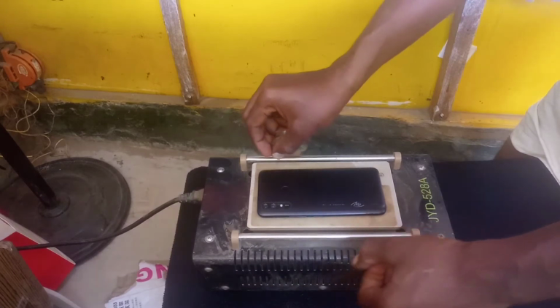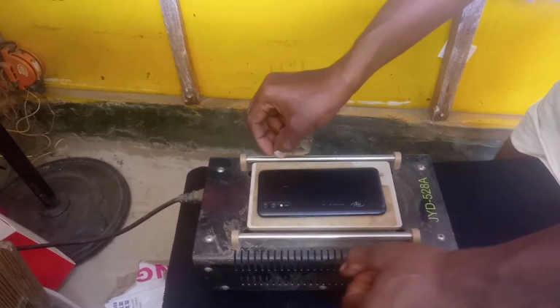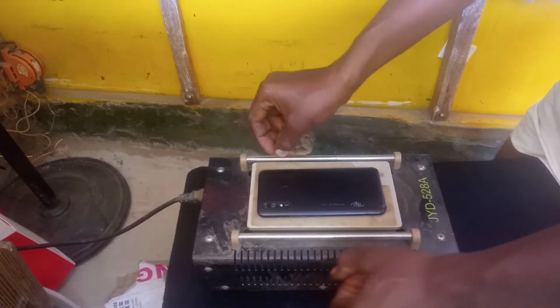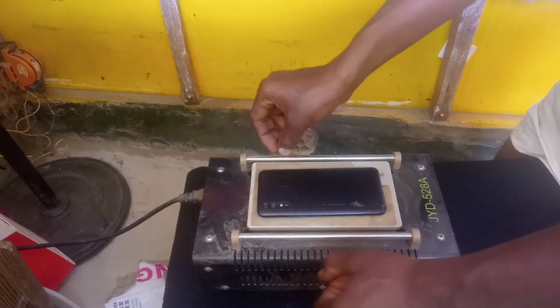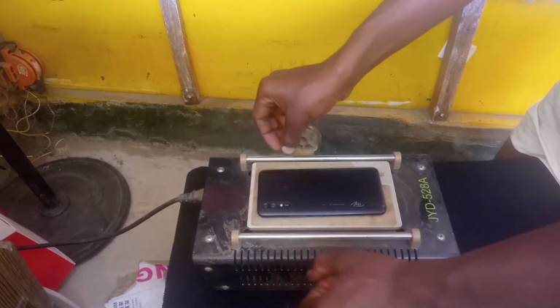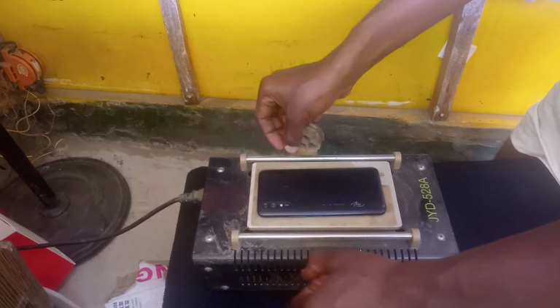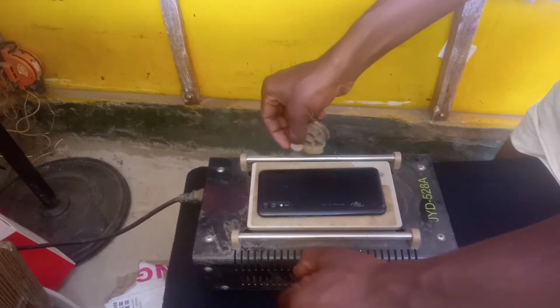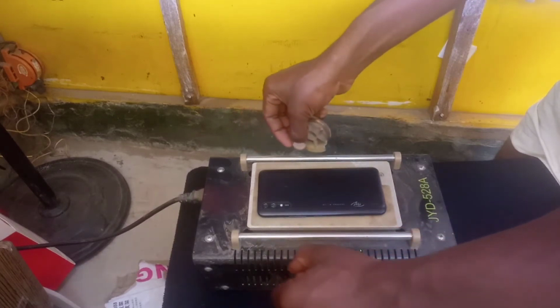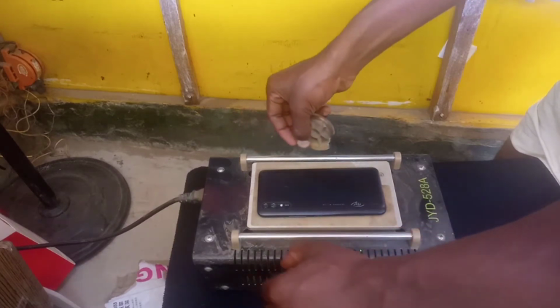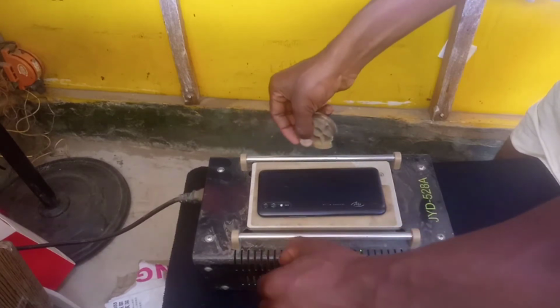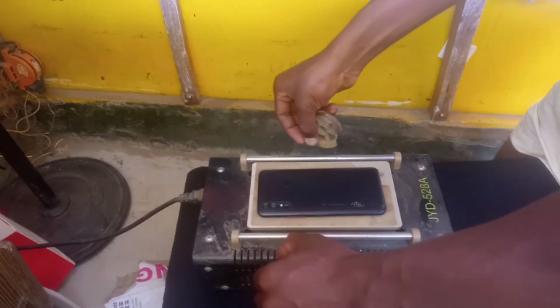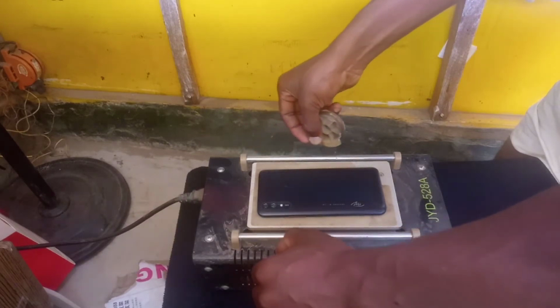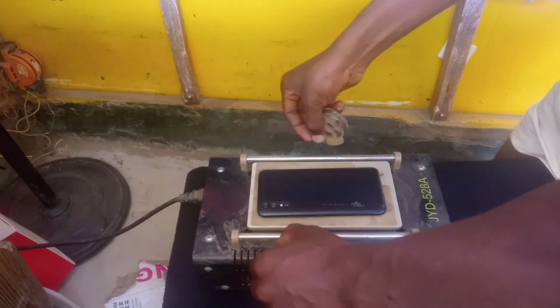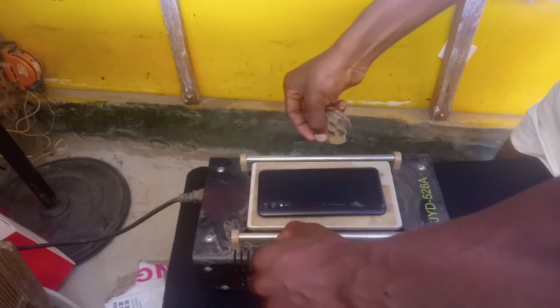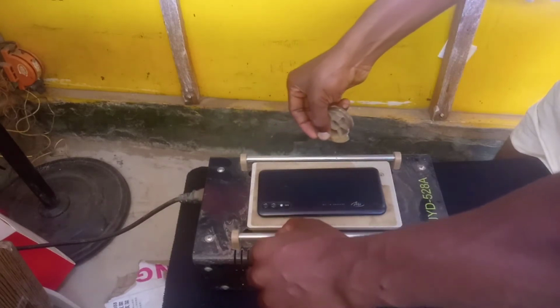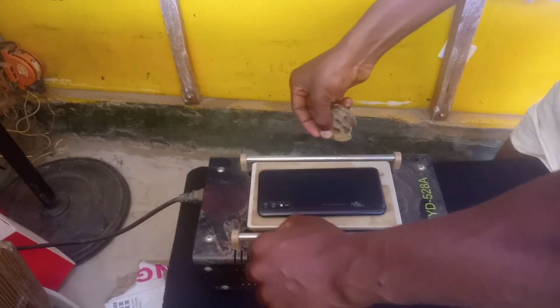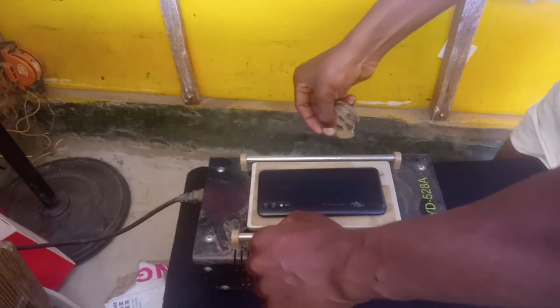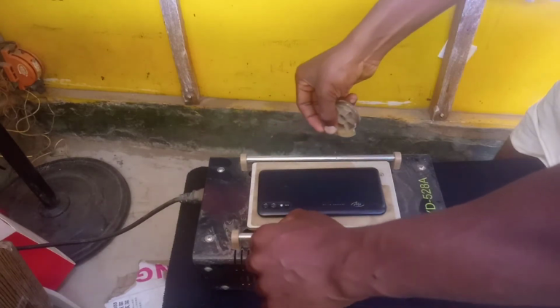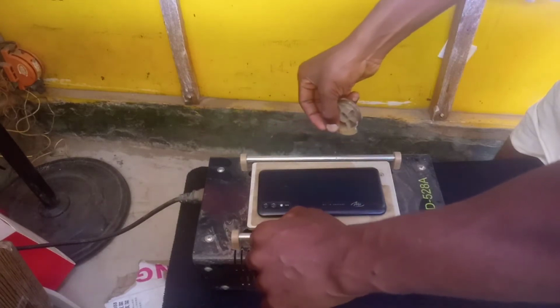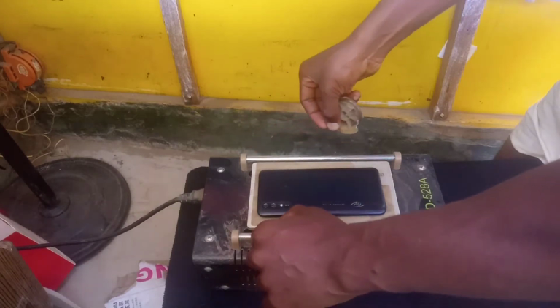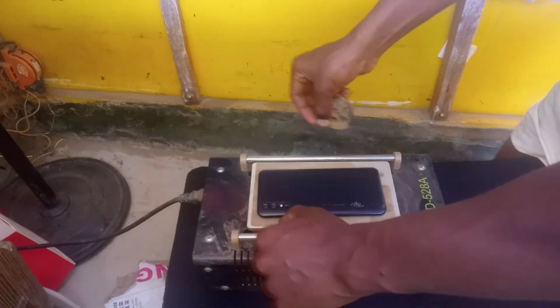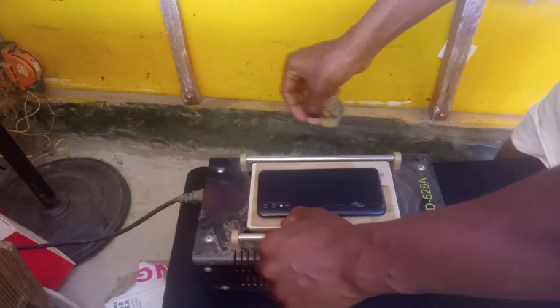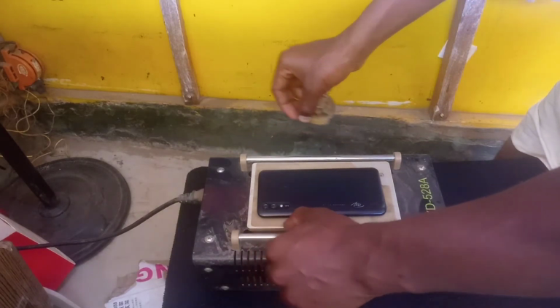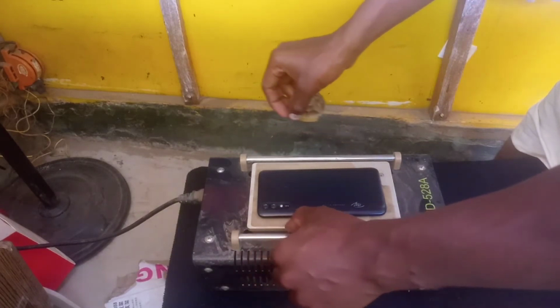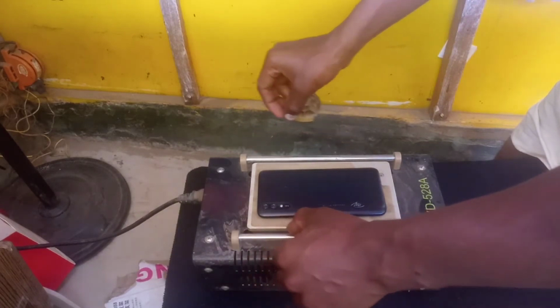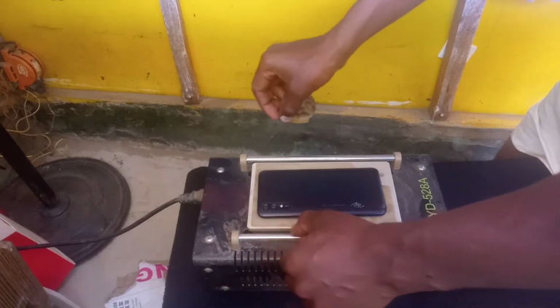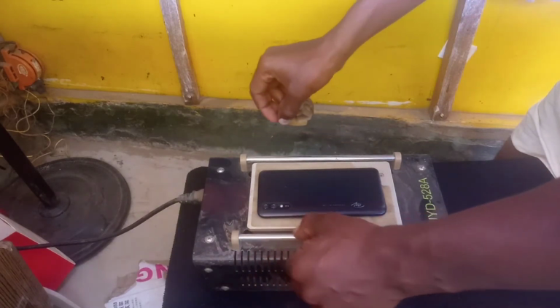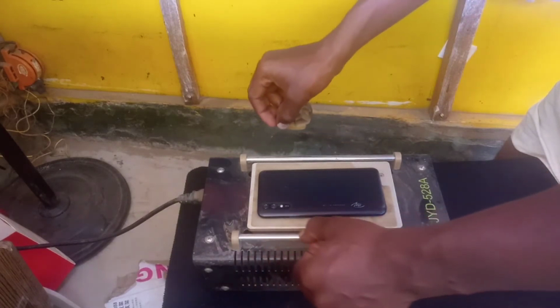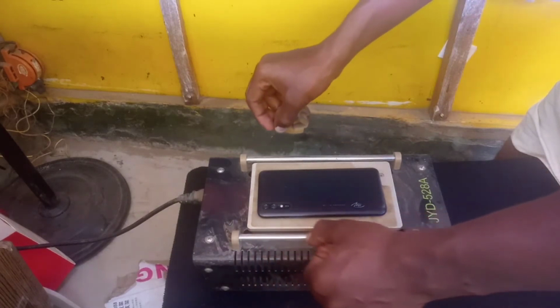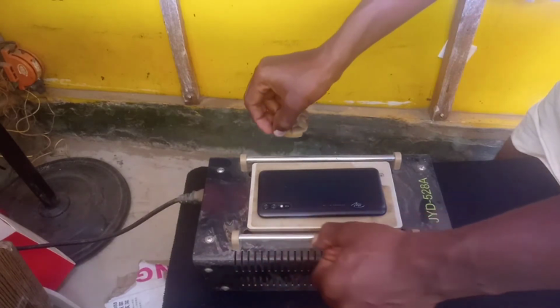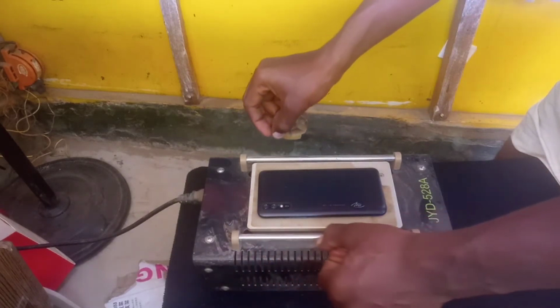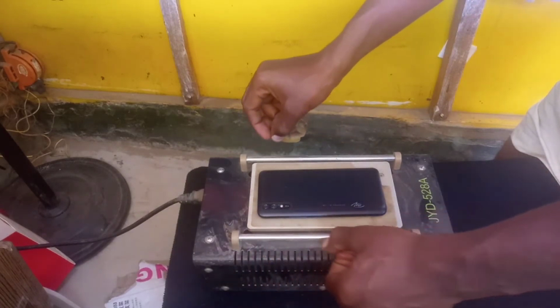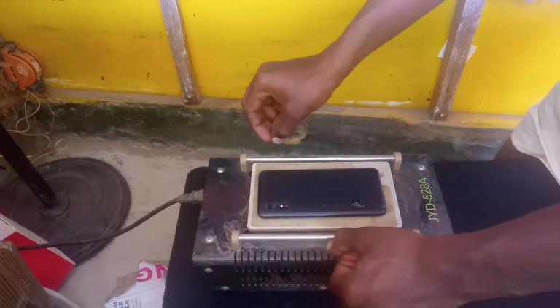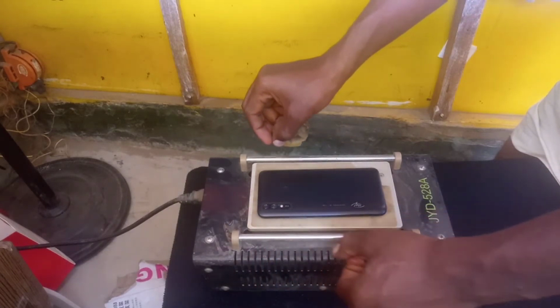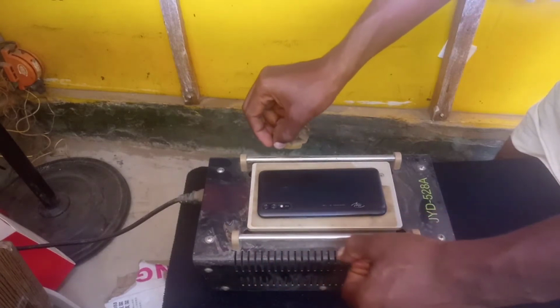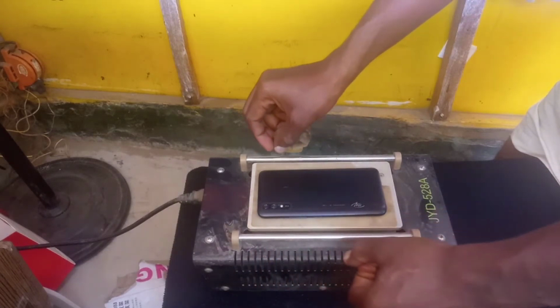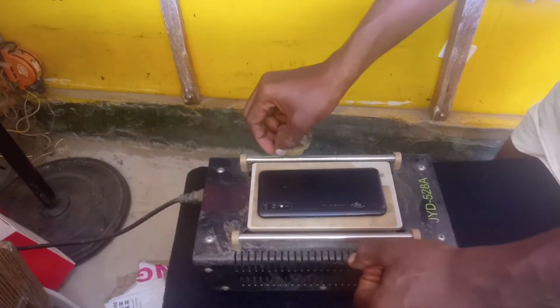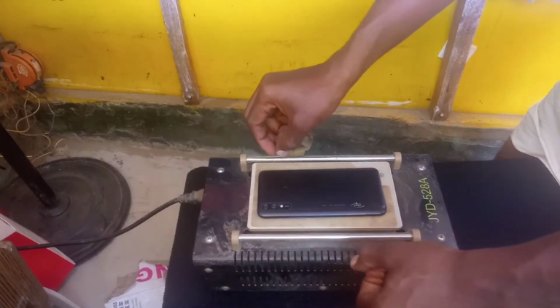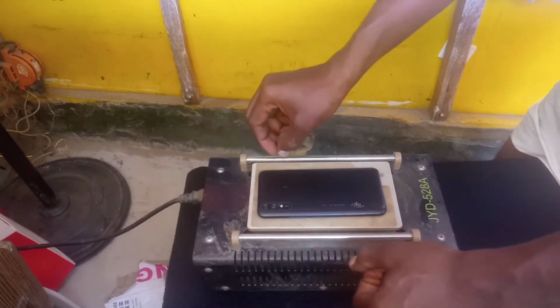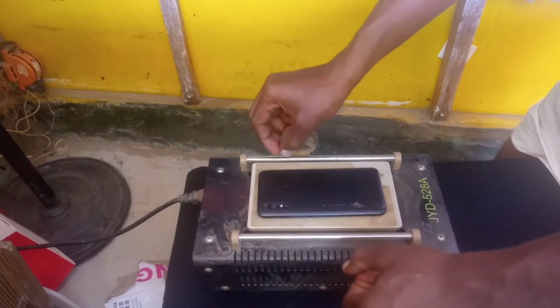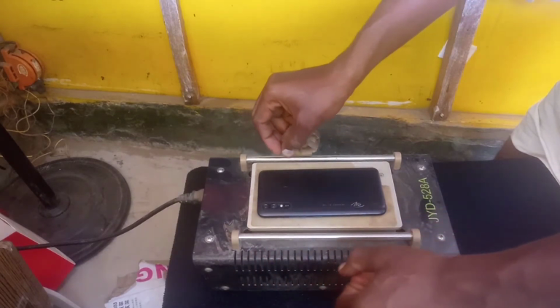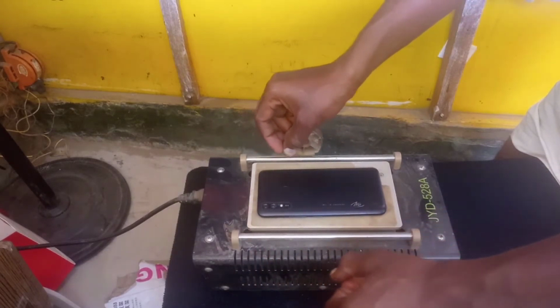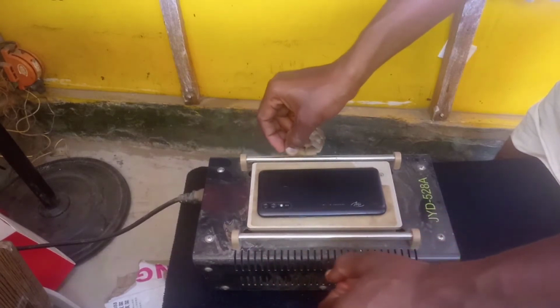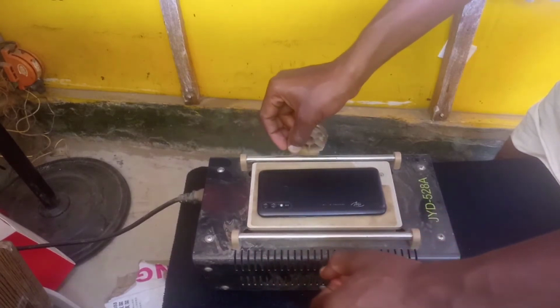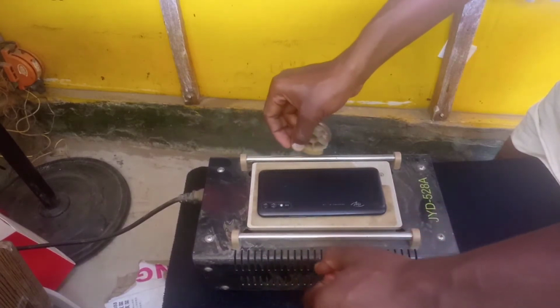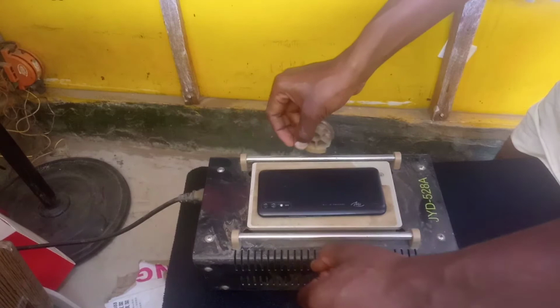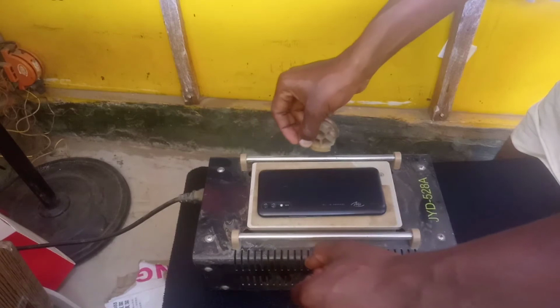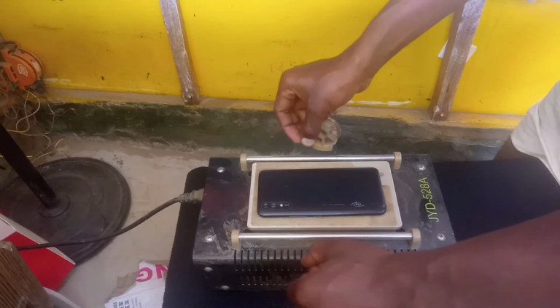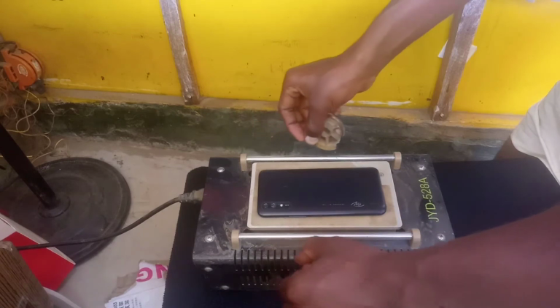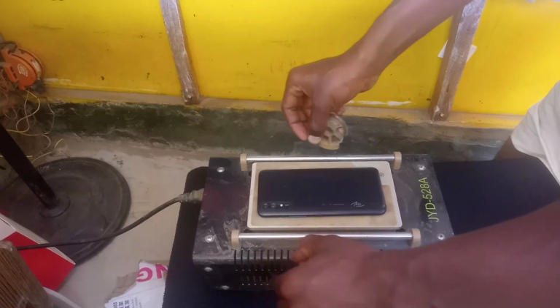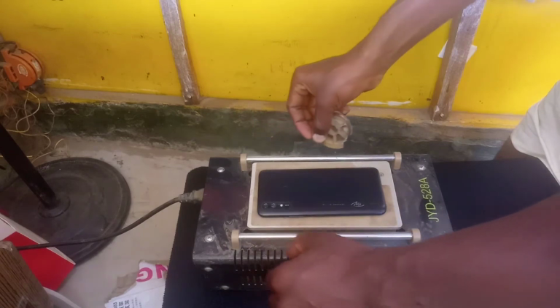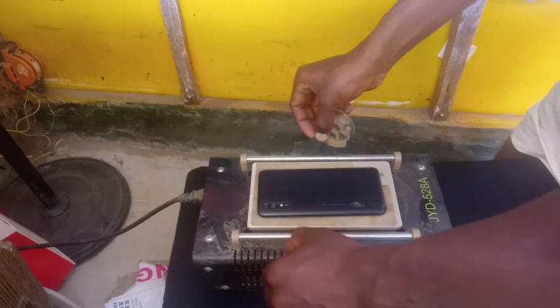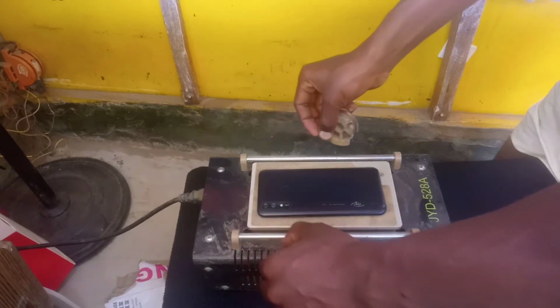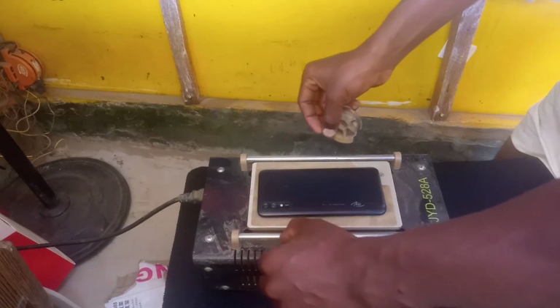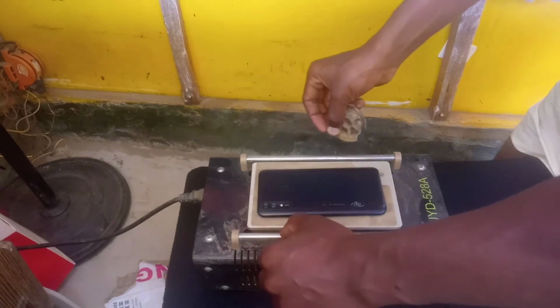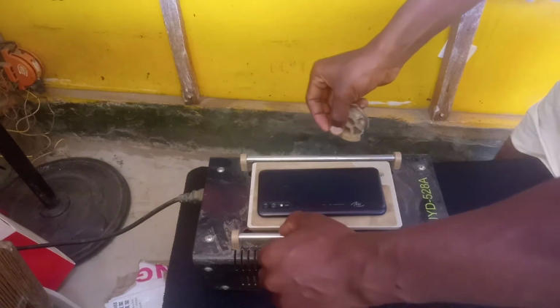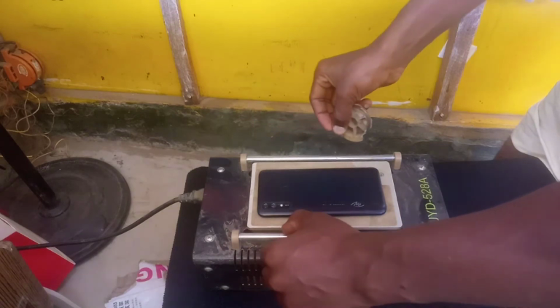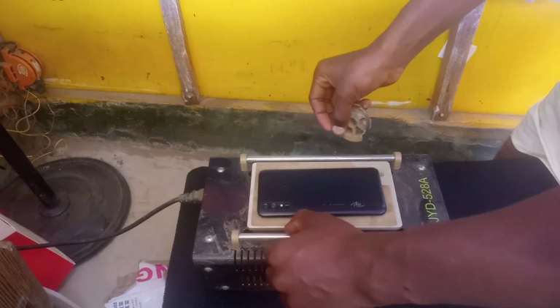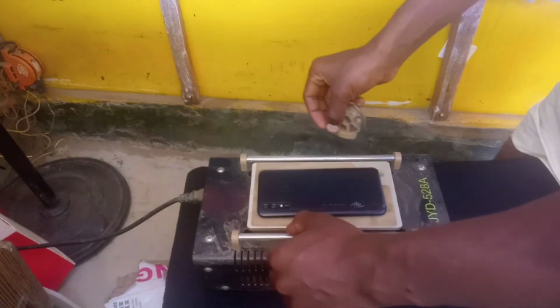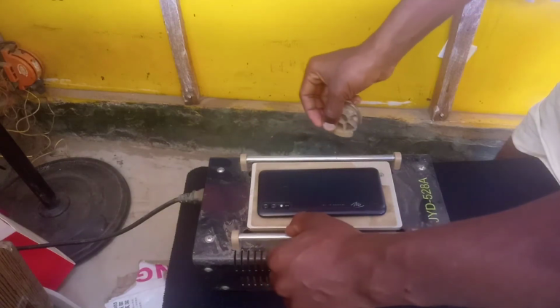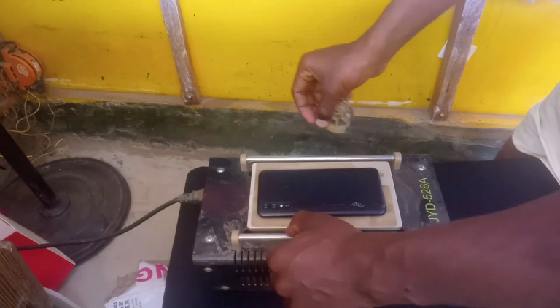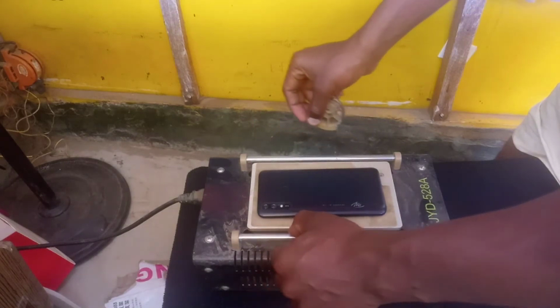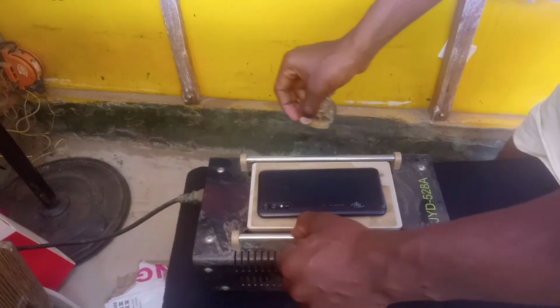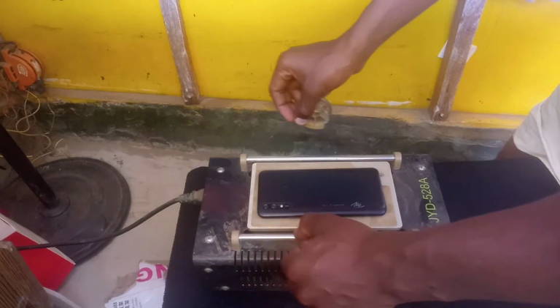So you have to do it while the machine is still on.